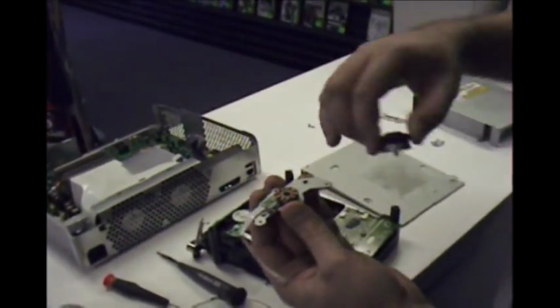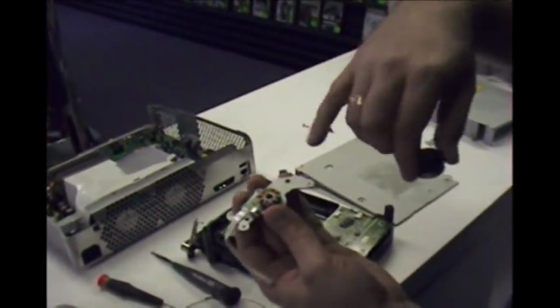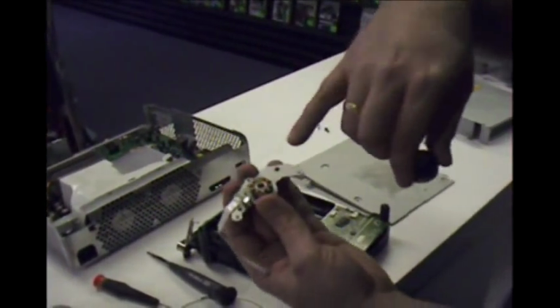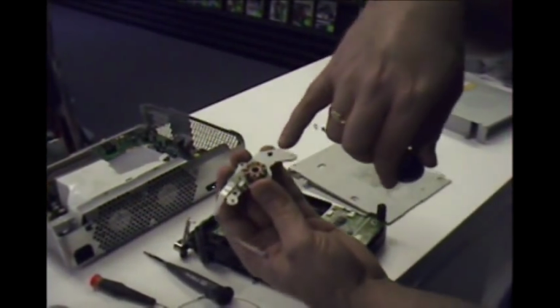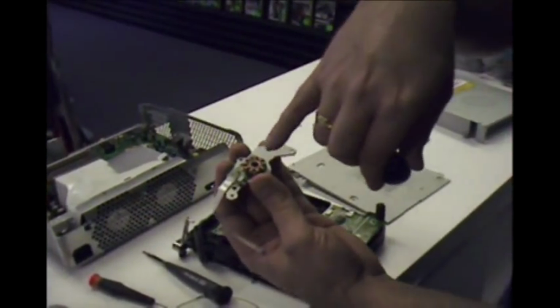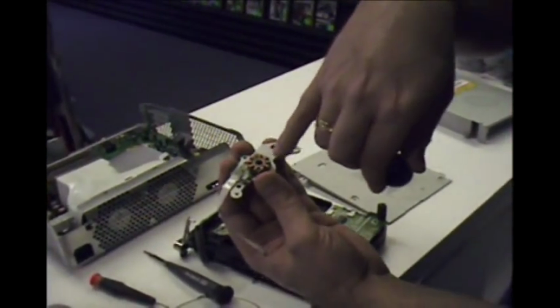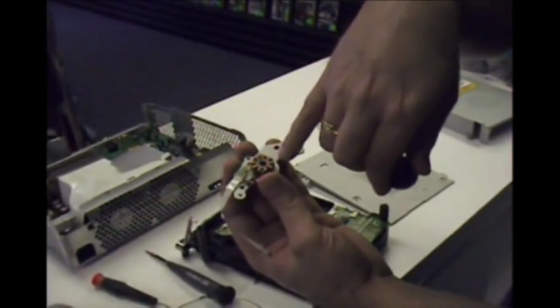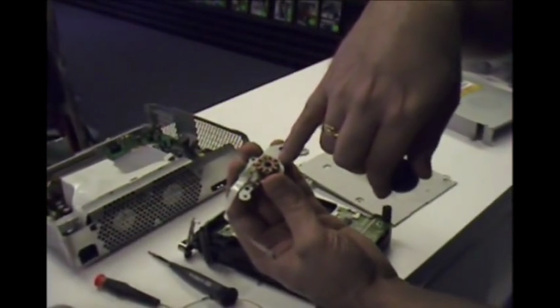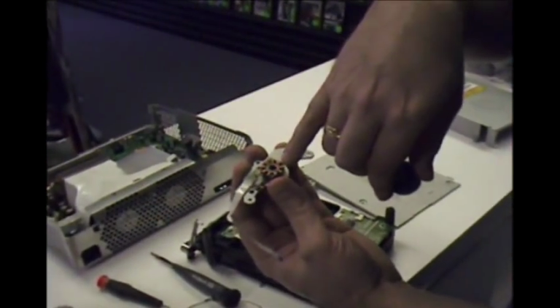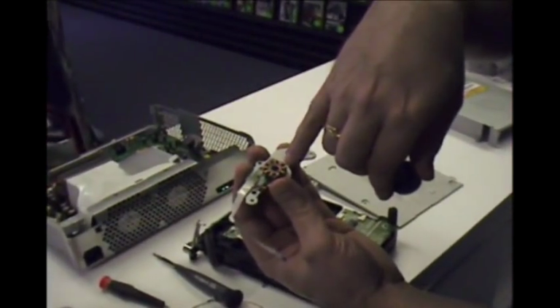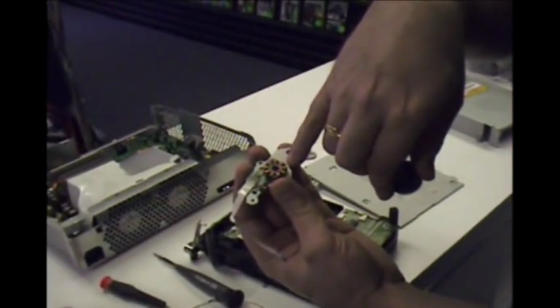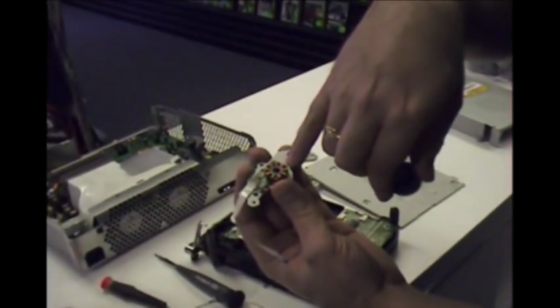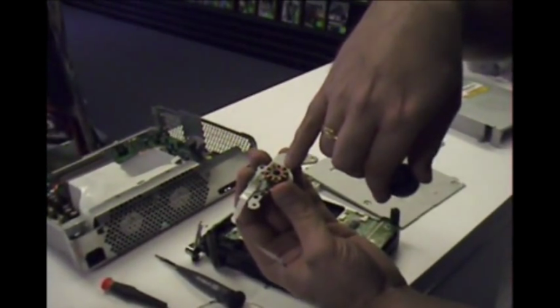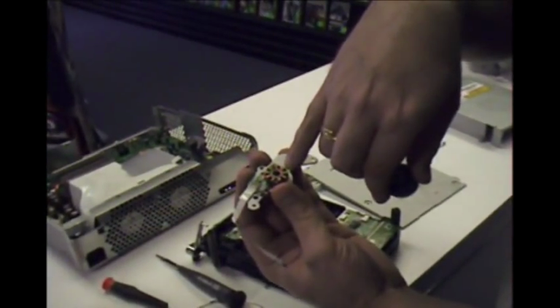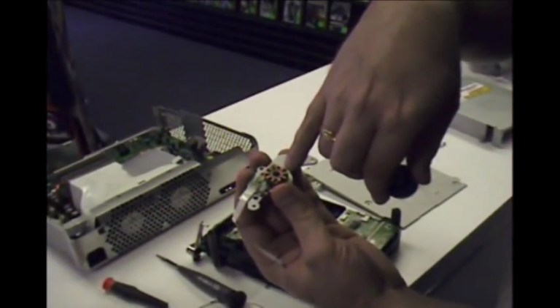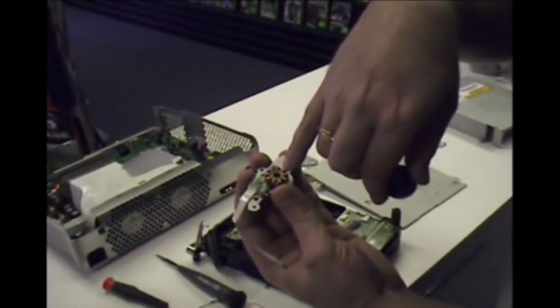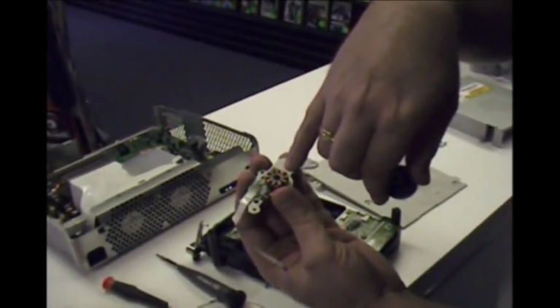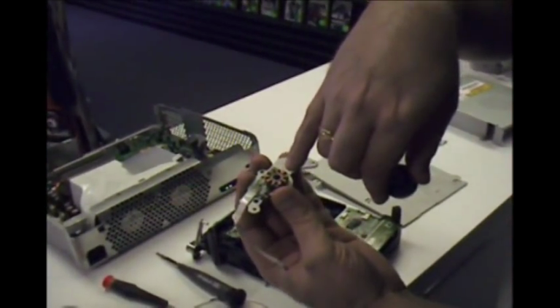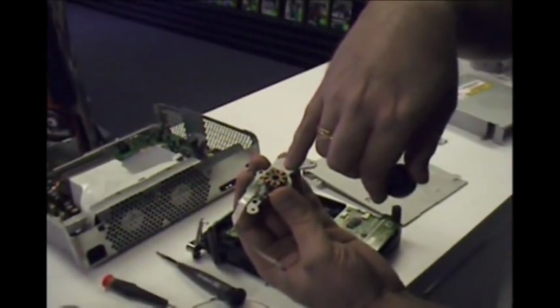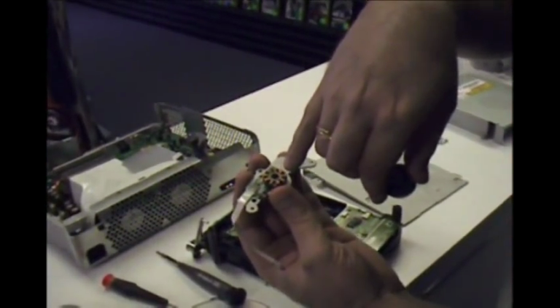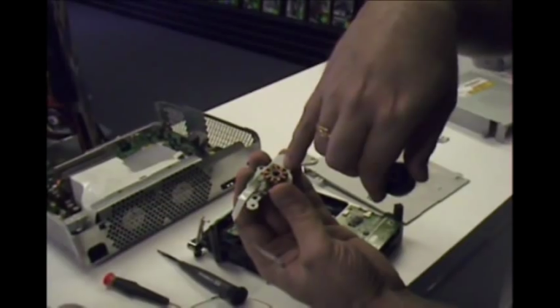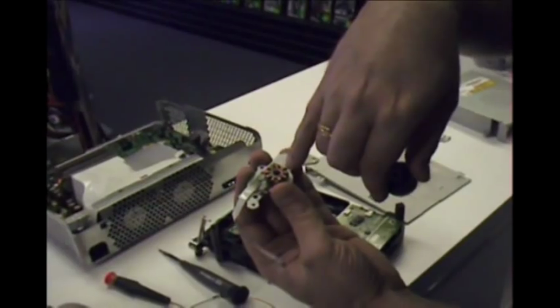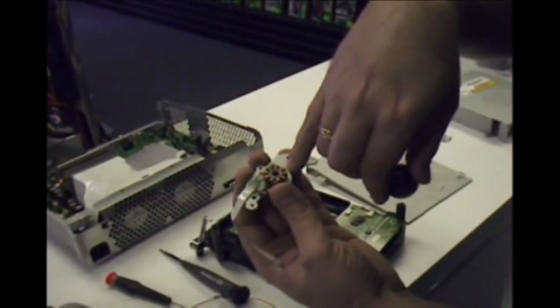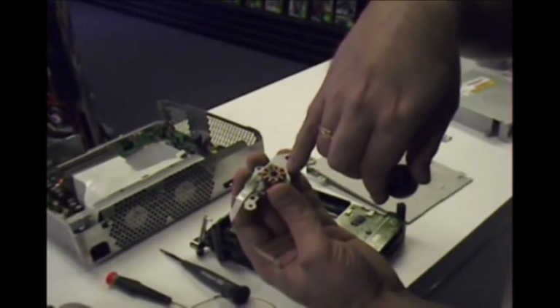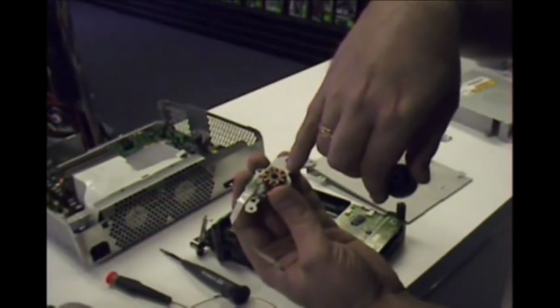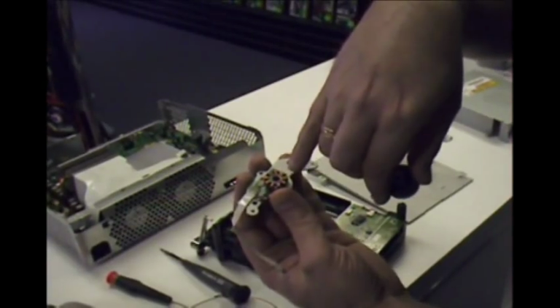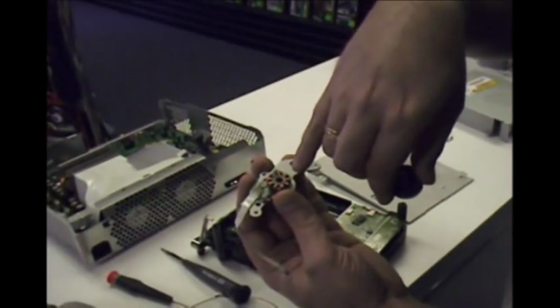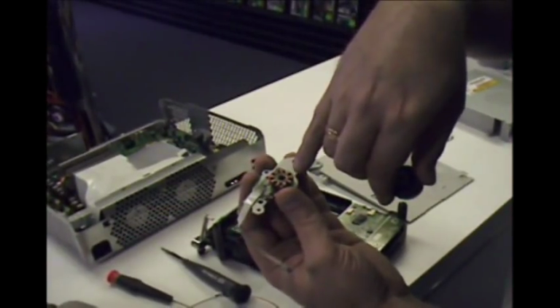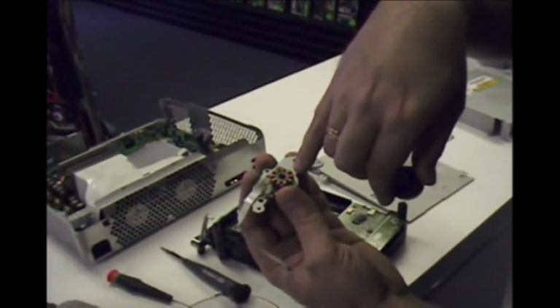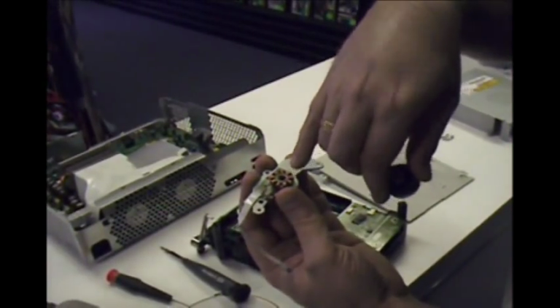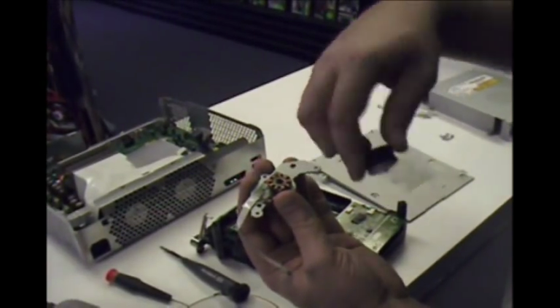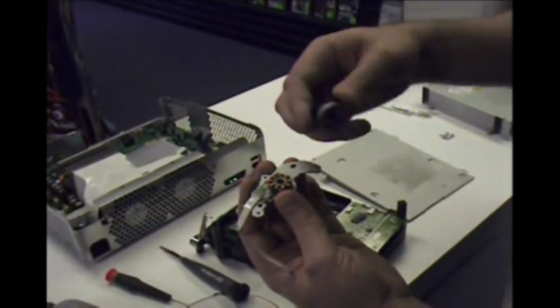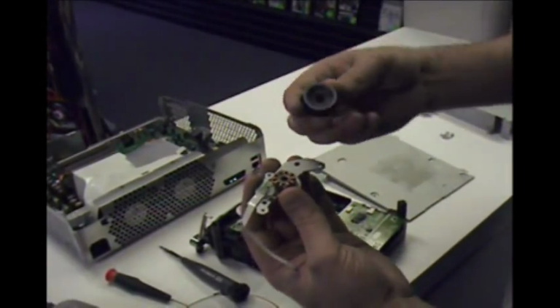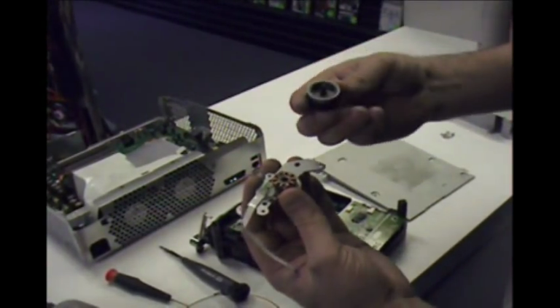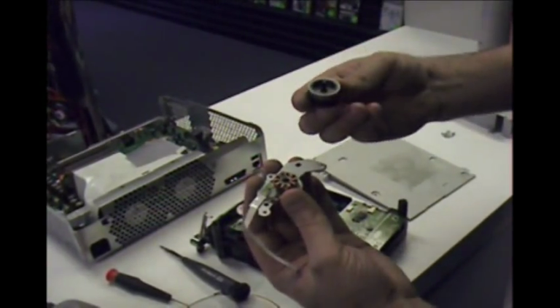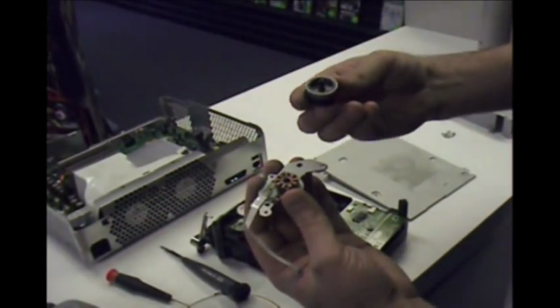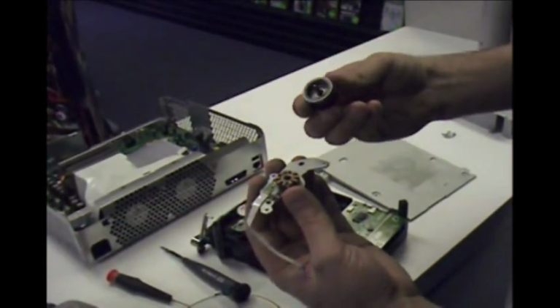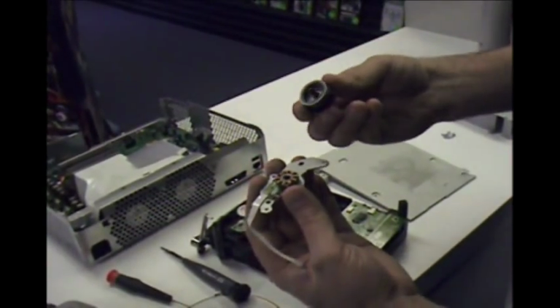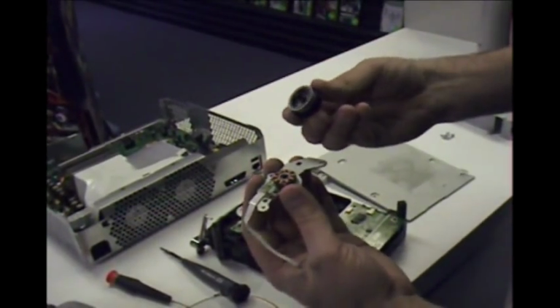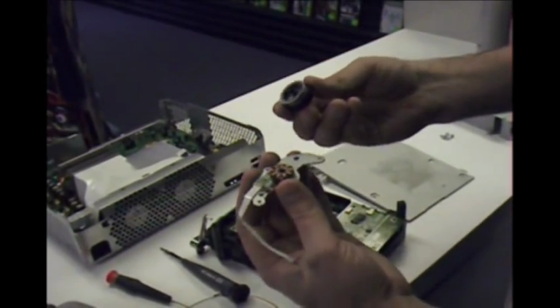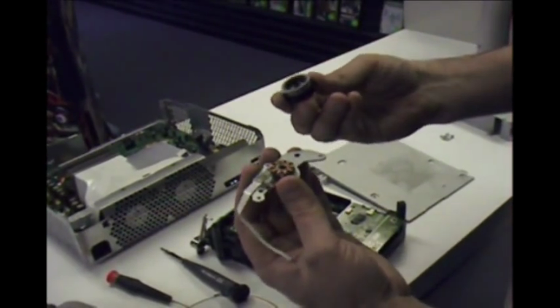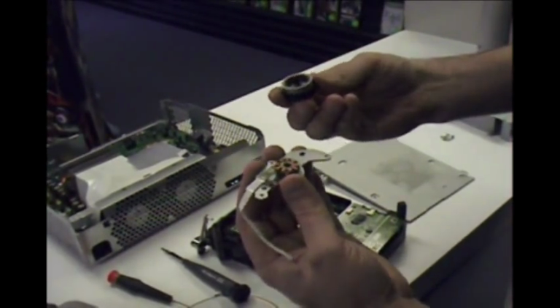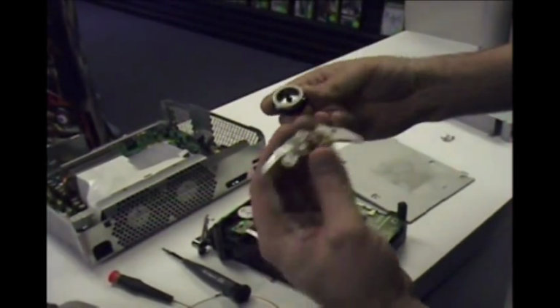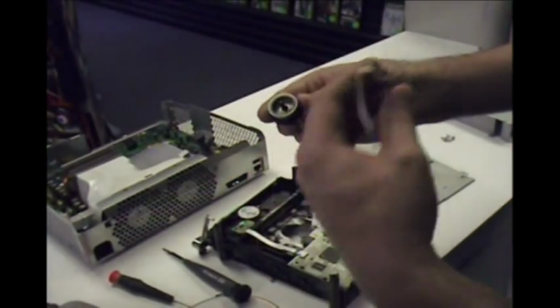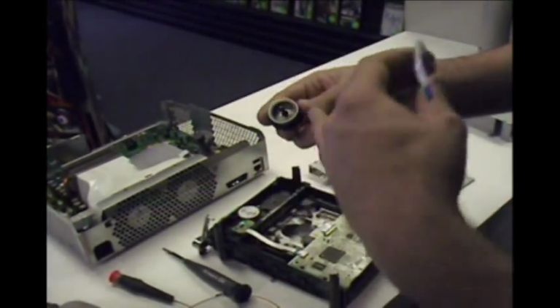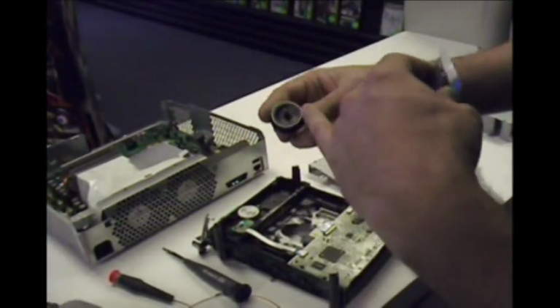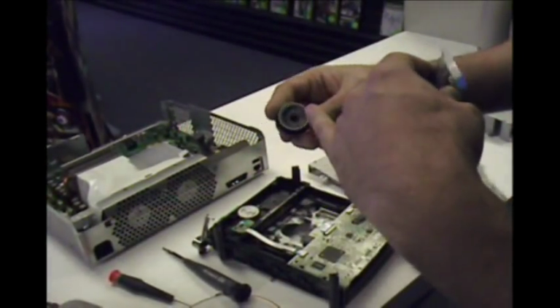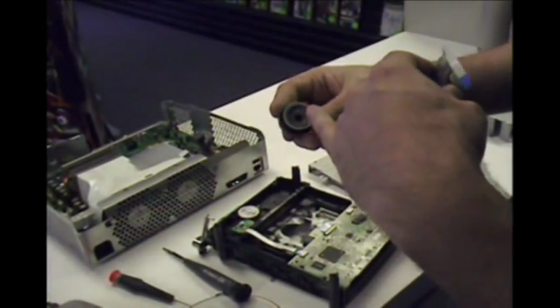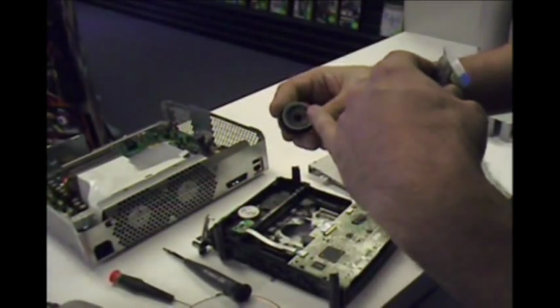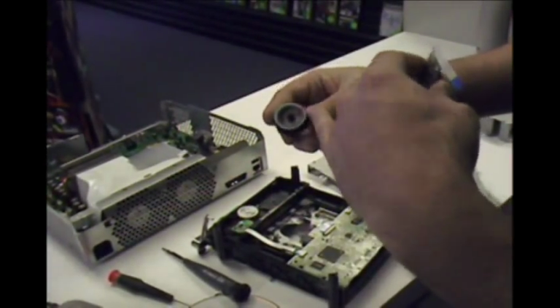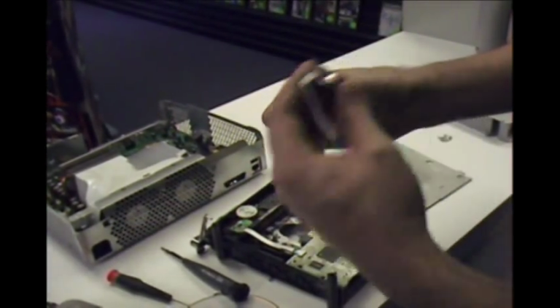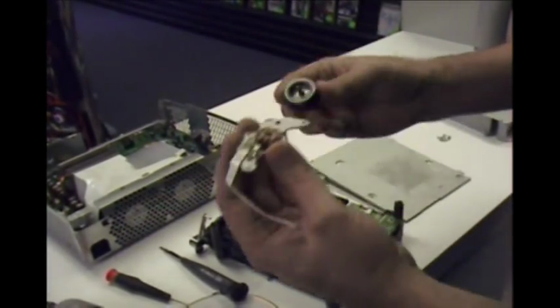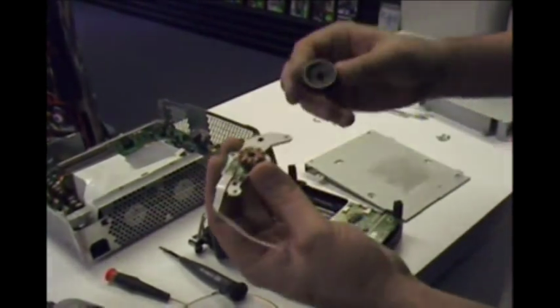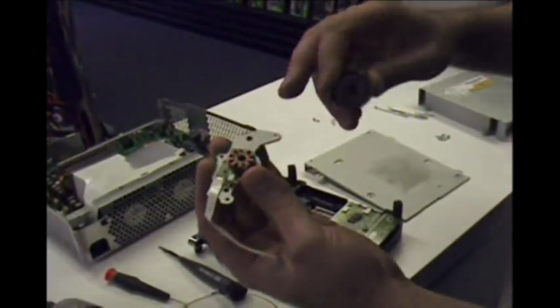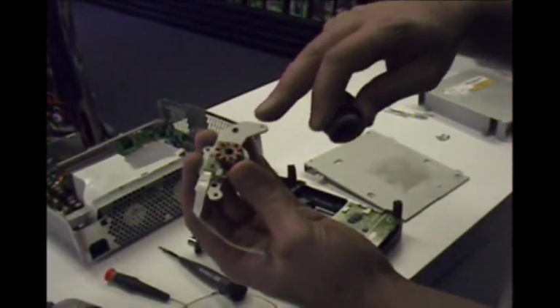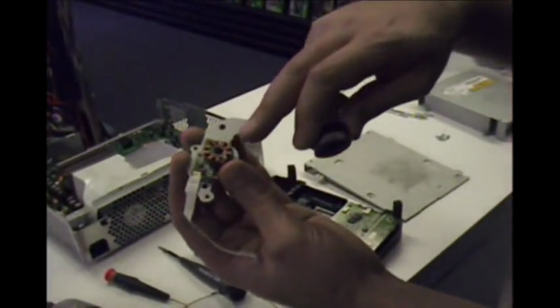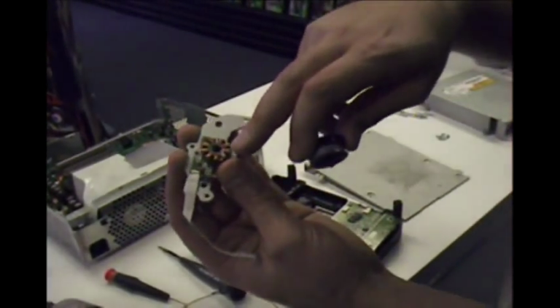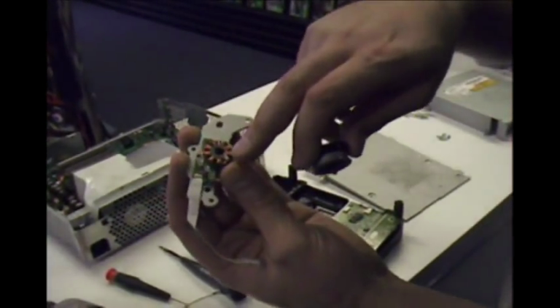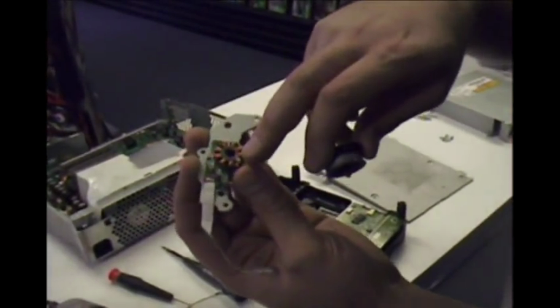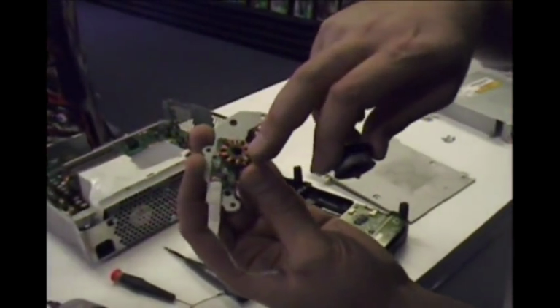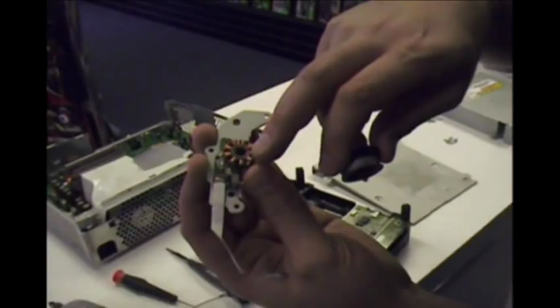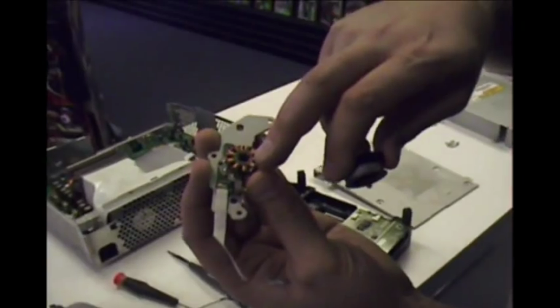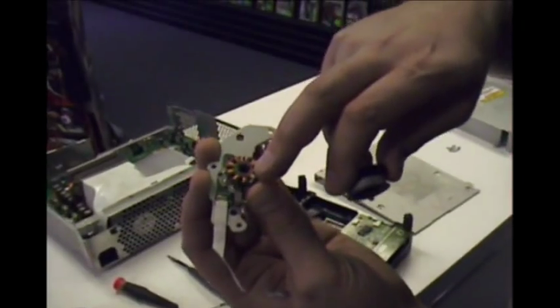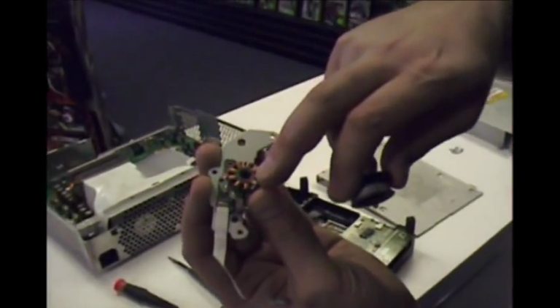So what we're going to do is we're going to clean this right here with a q-tip and some alcohol — and maybe this too, because look at all the grease buildup on there.